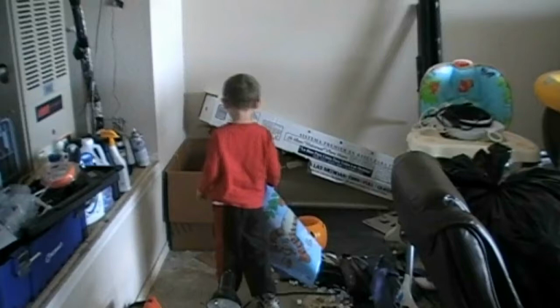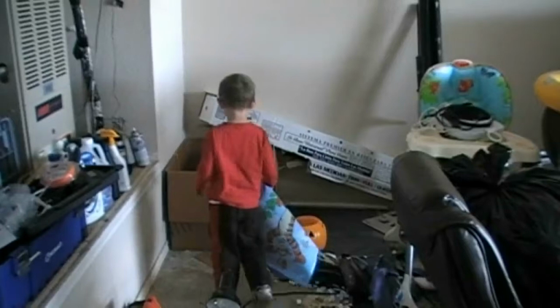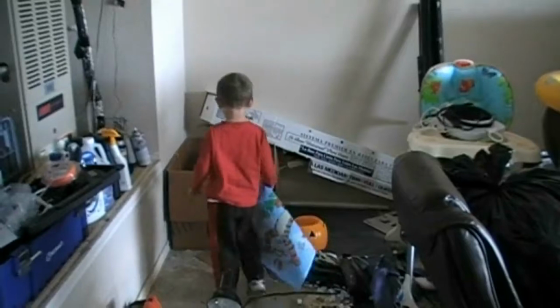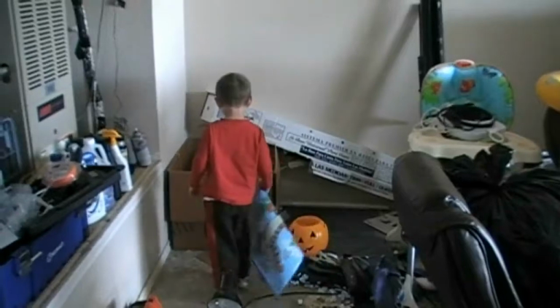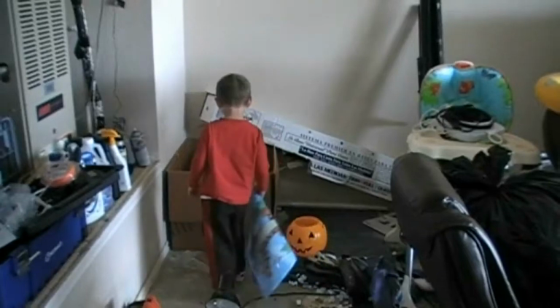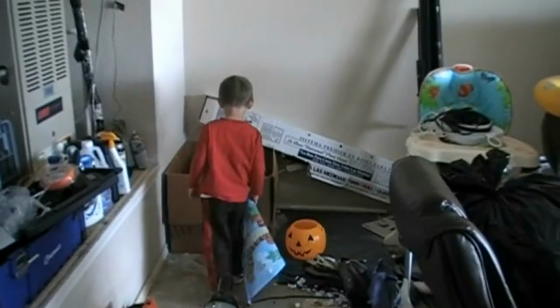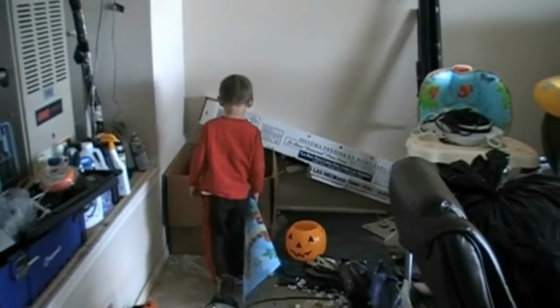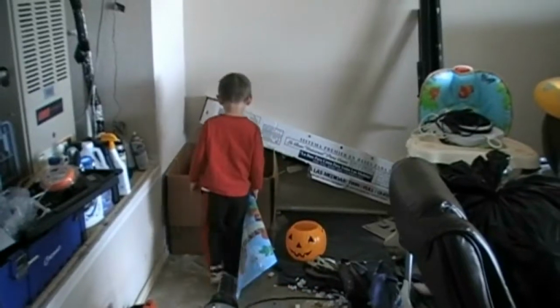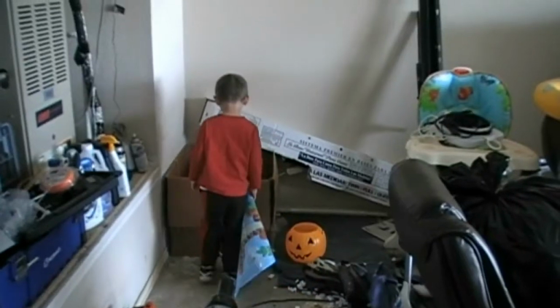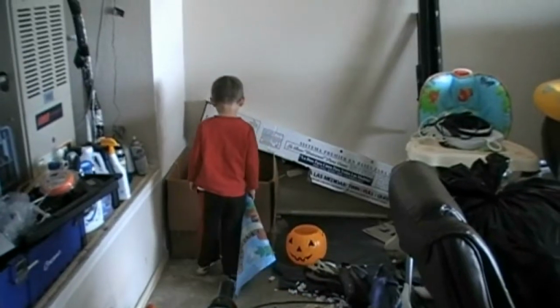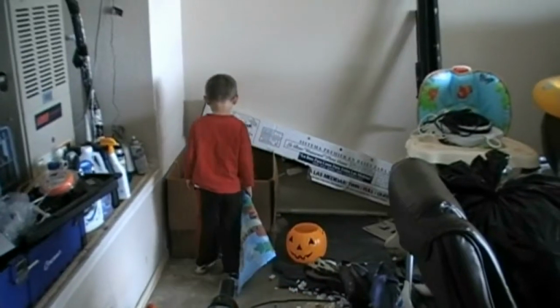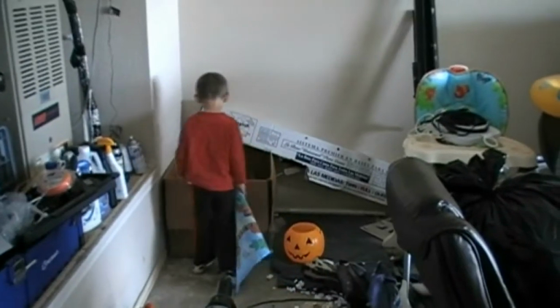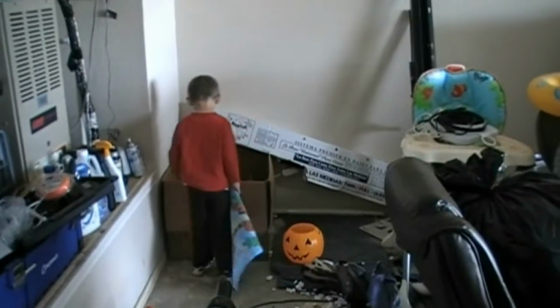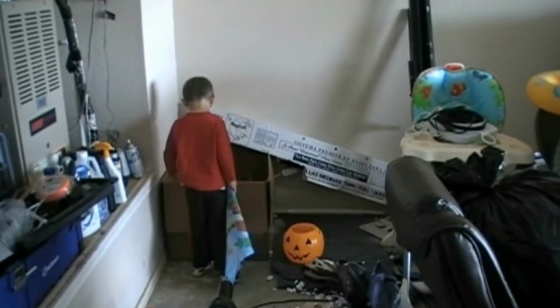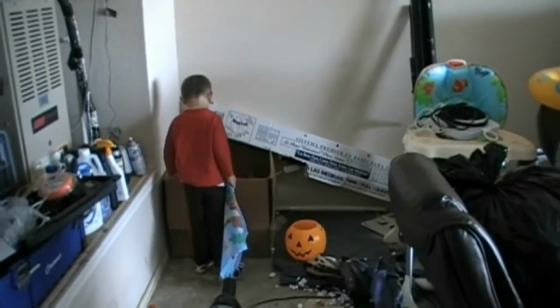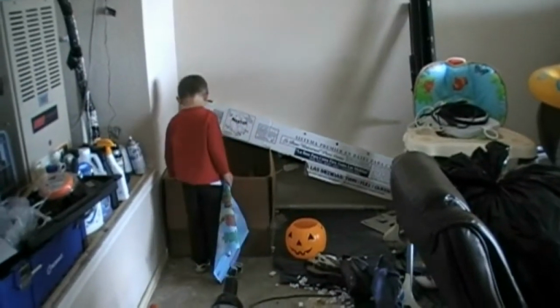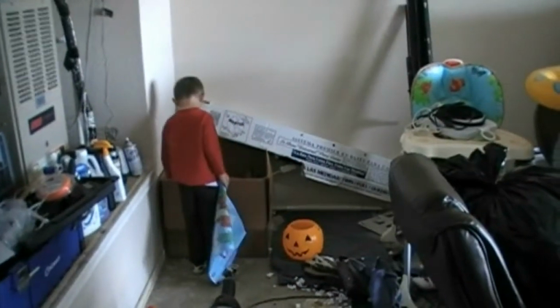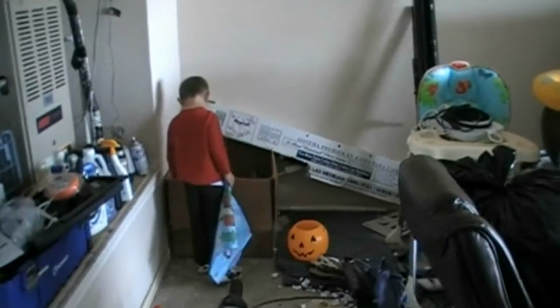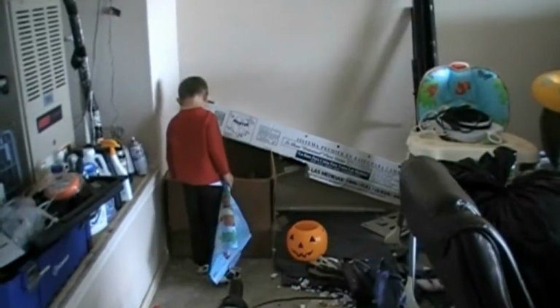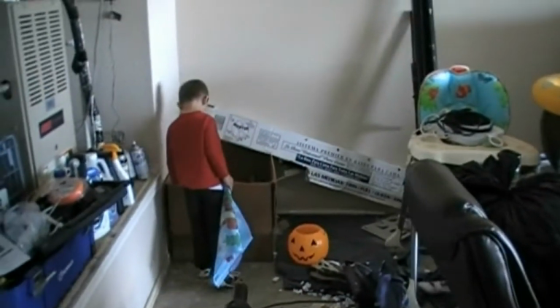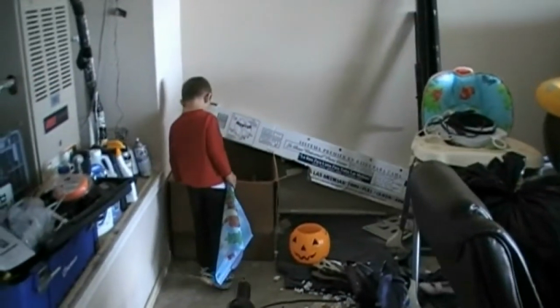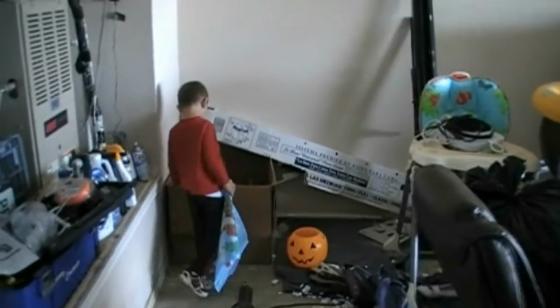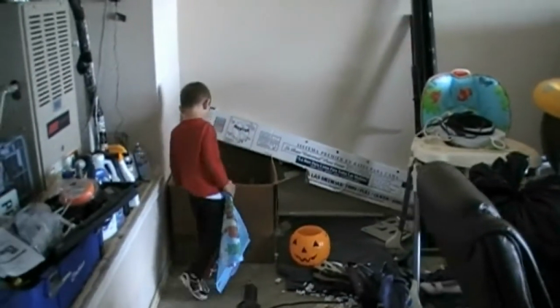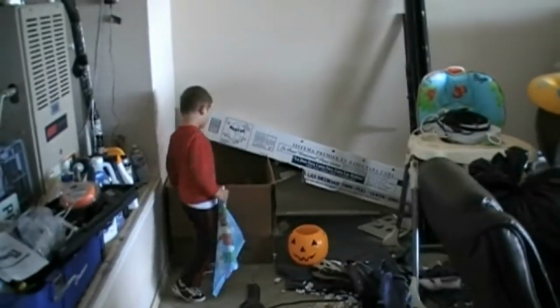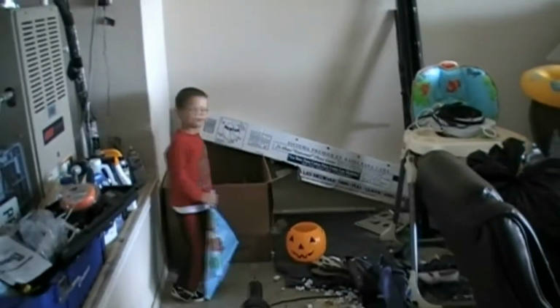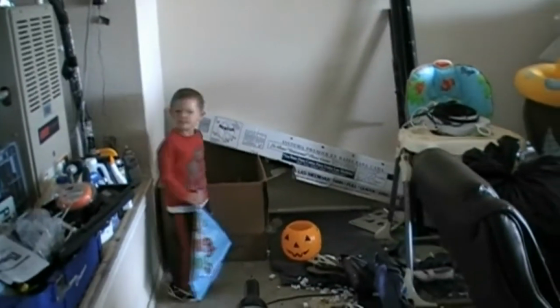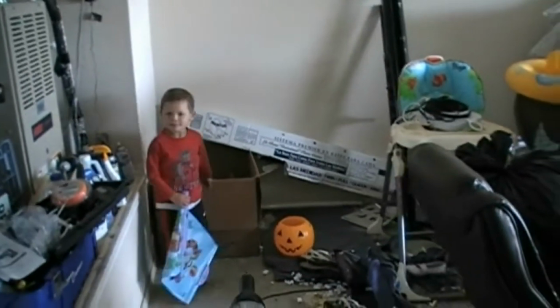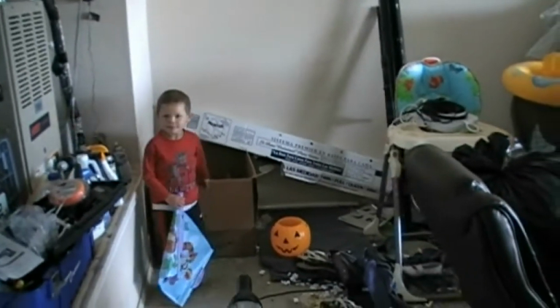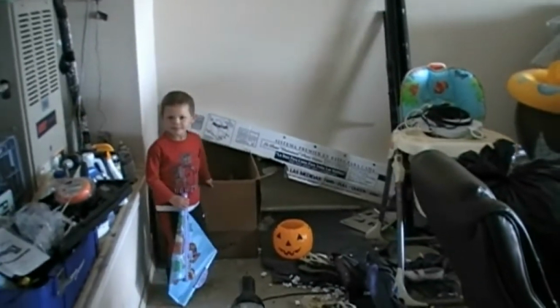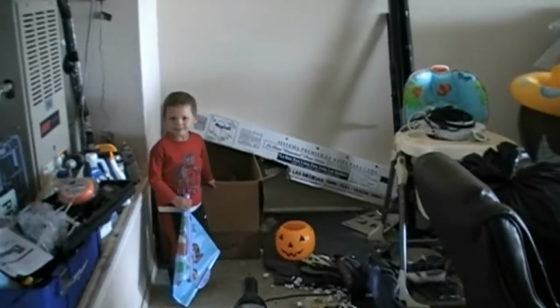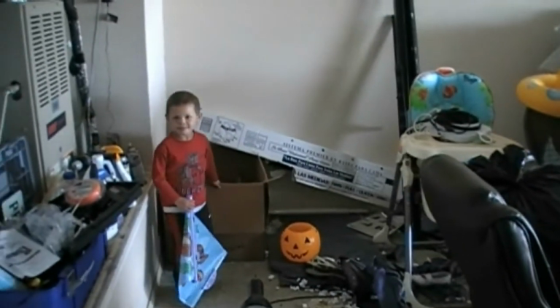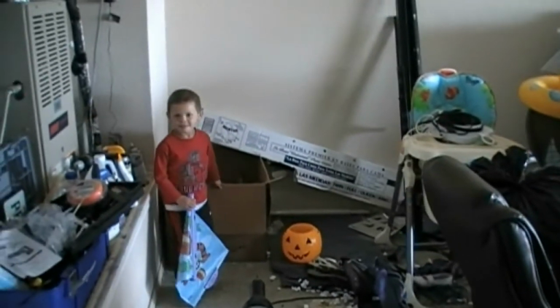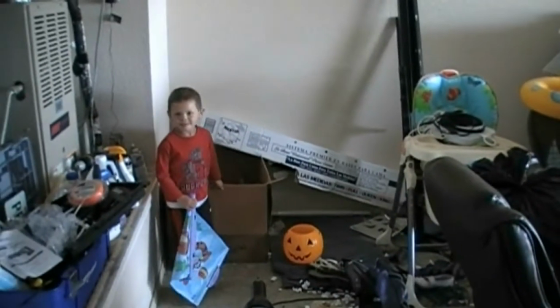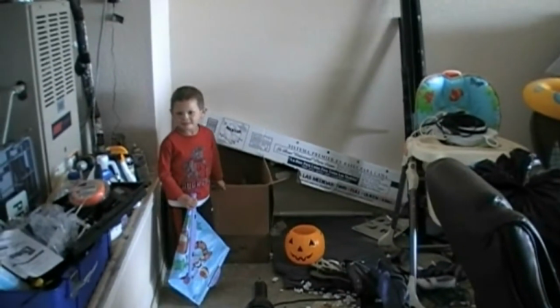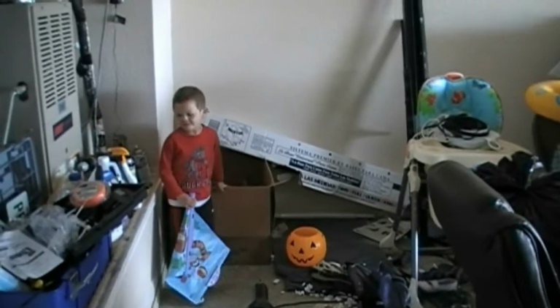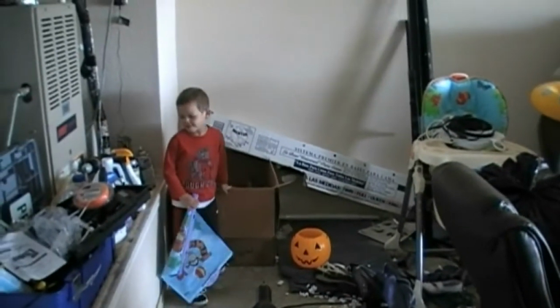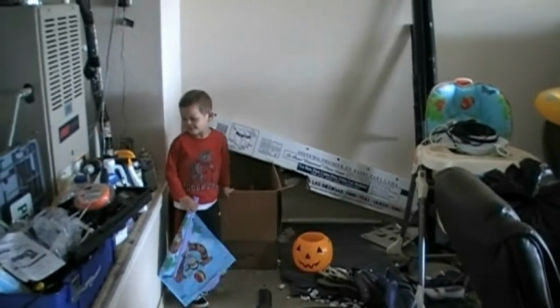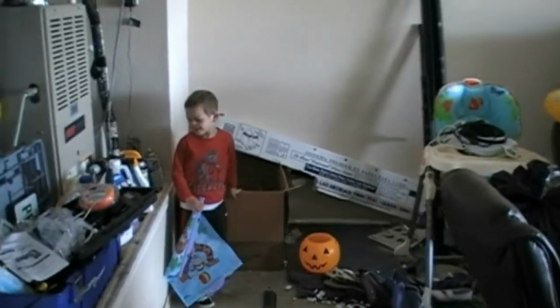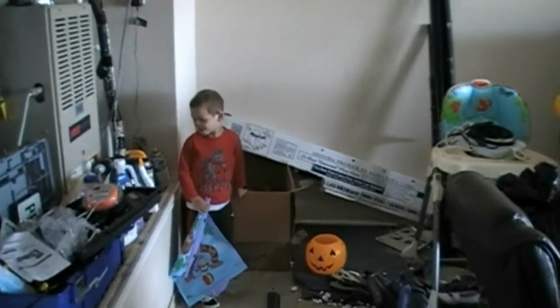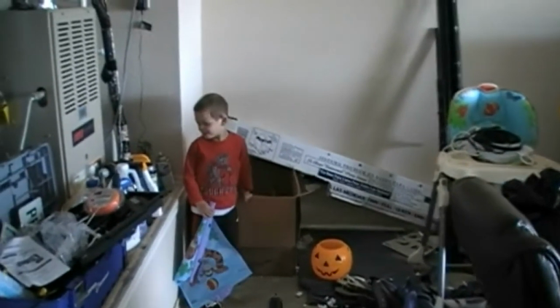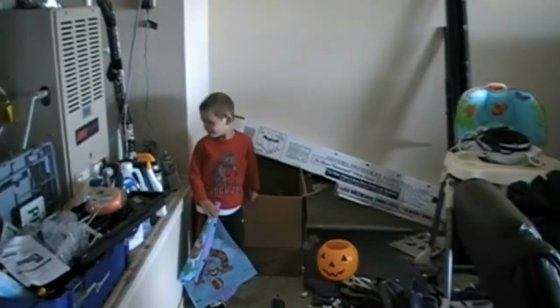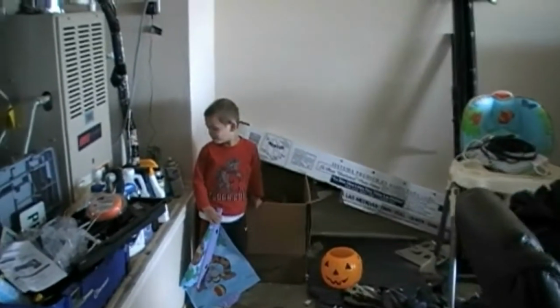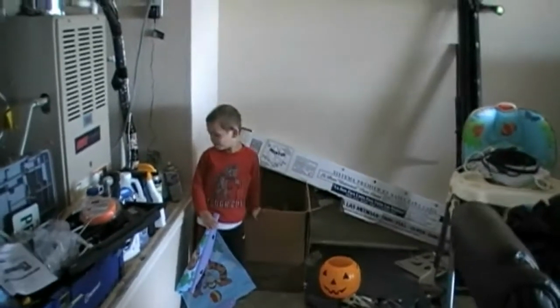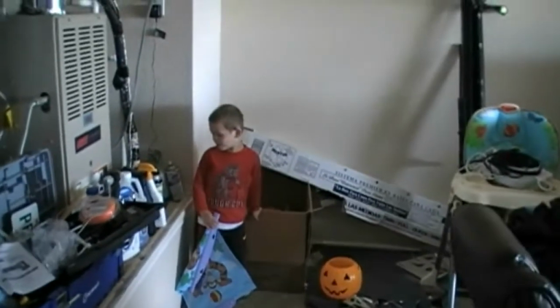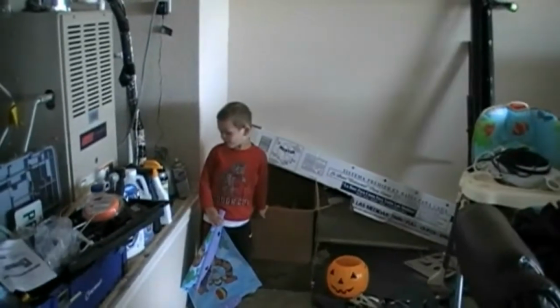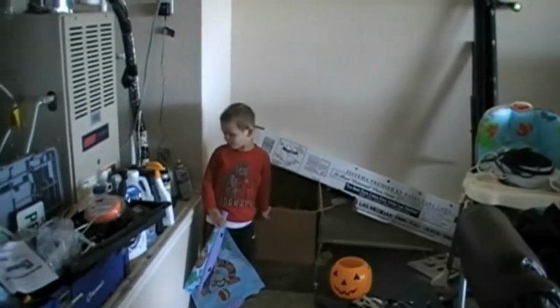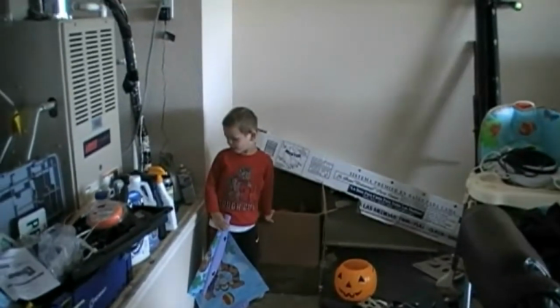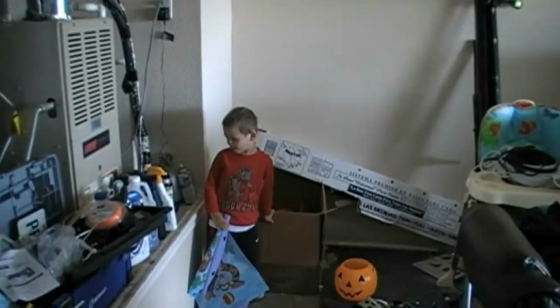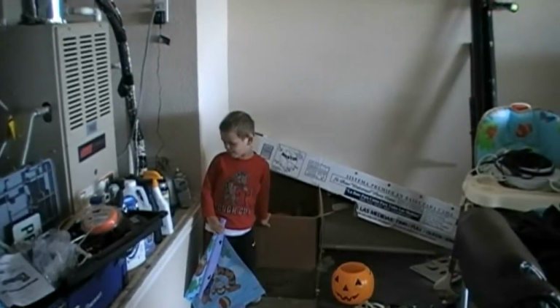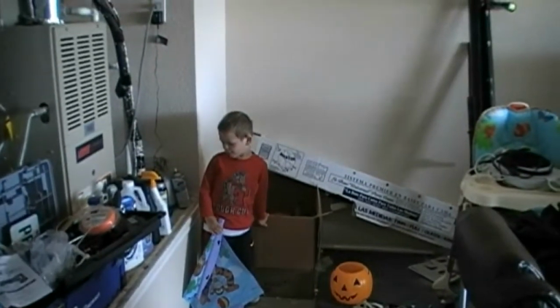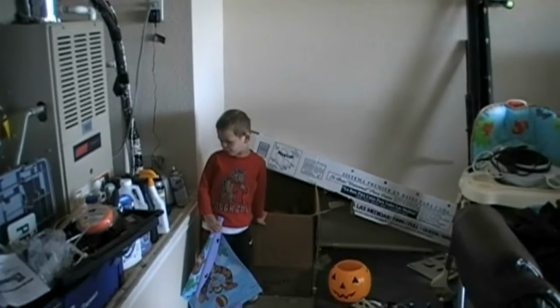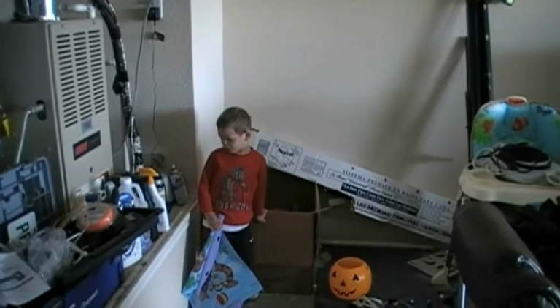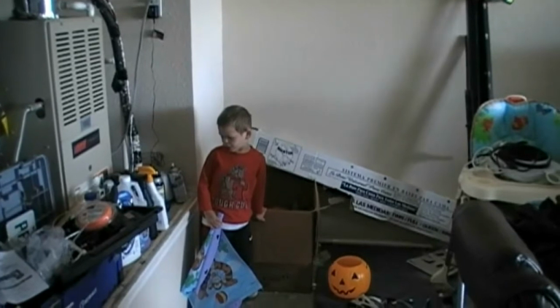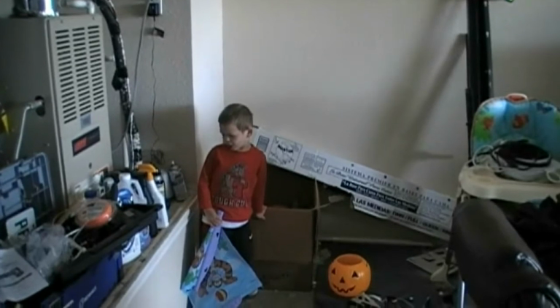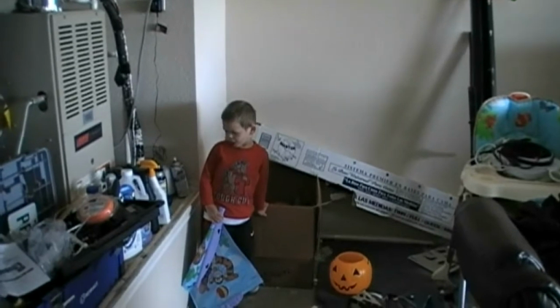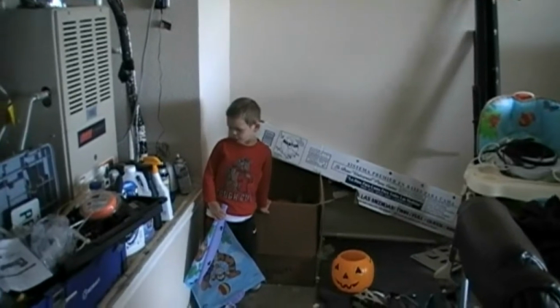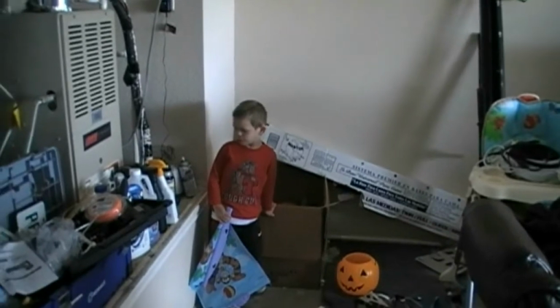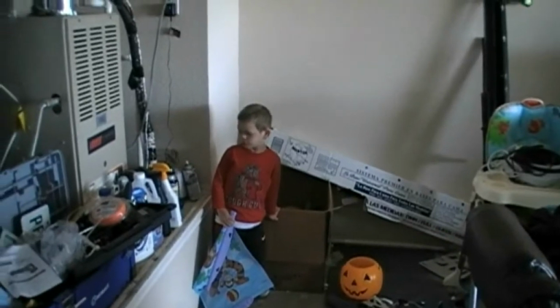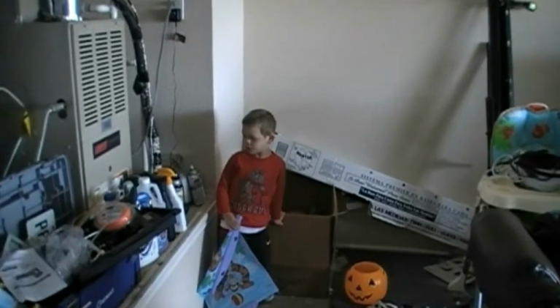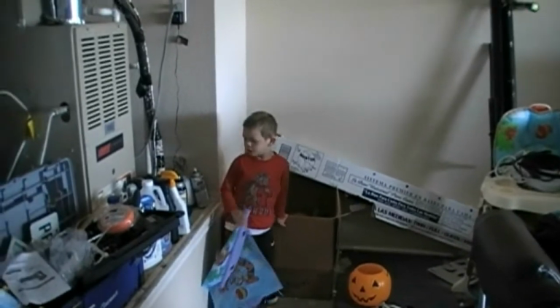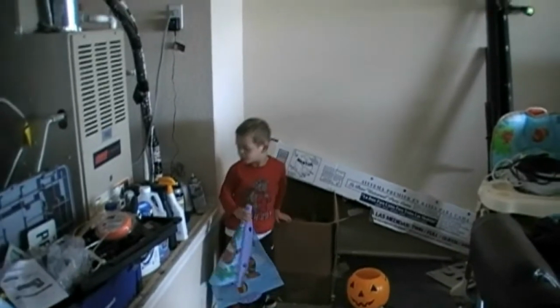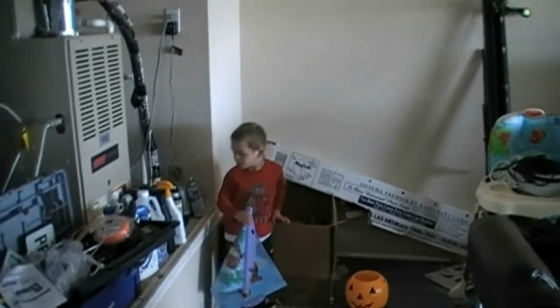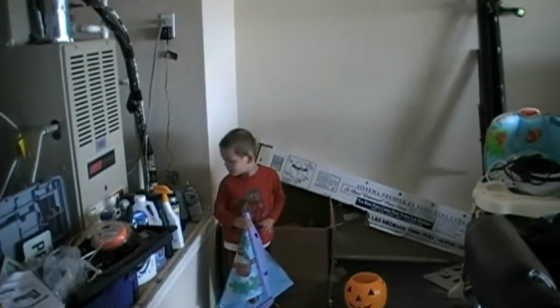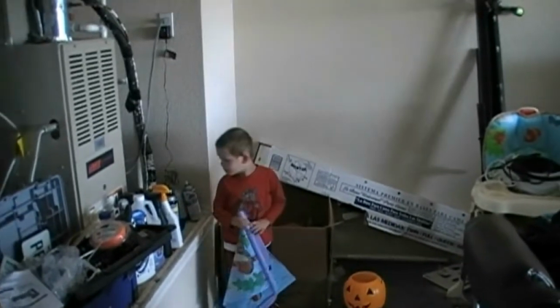Hey boy! What? Hey boy! What are we doing? Building a birdhouse. Building a birdhouse.